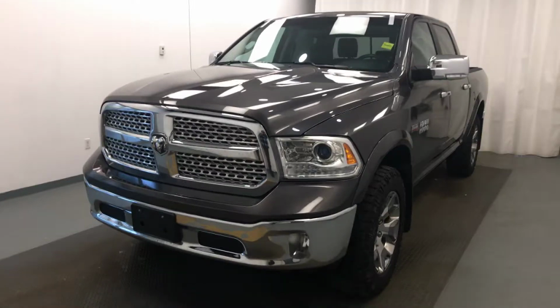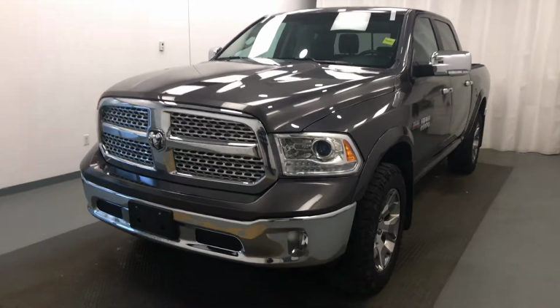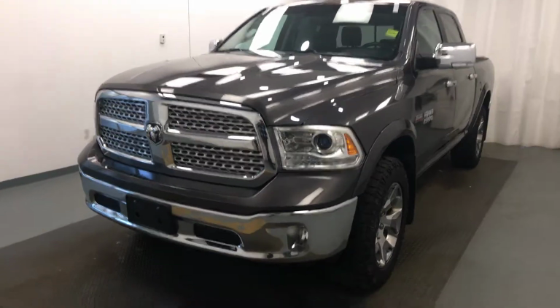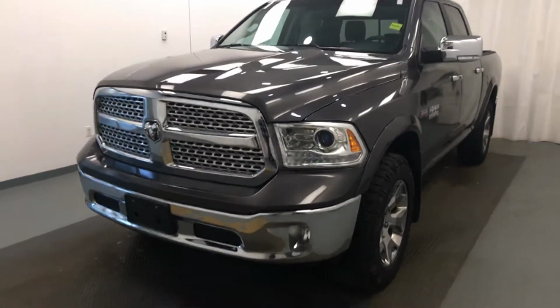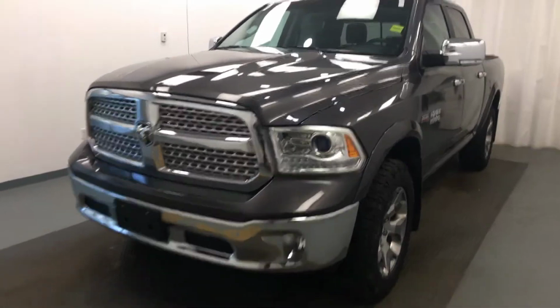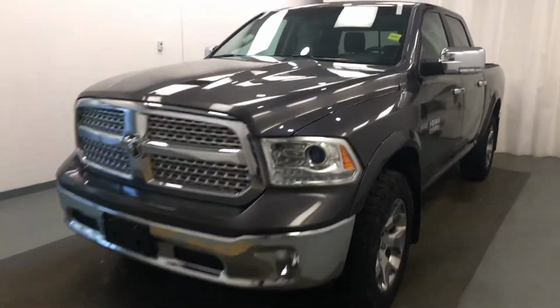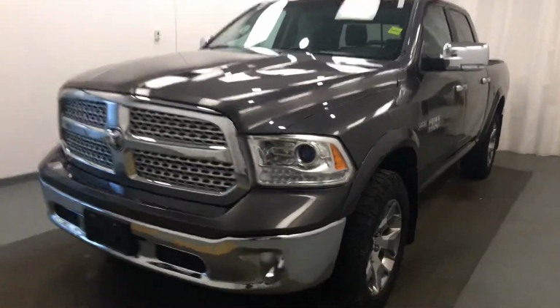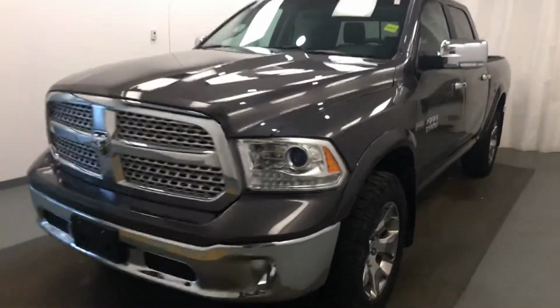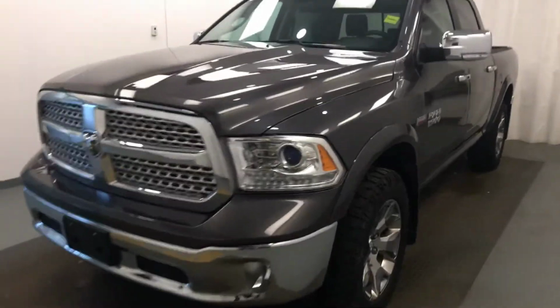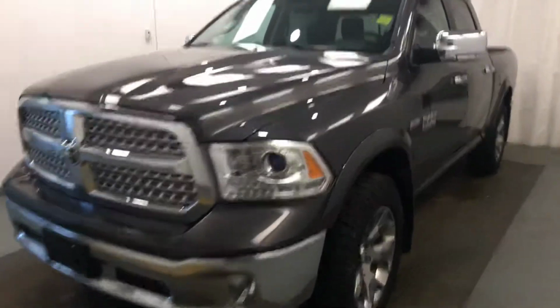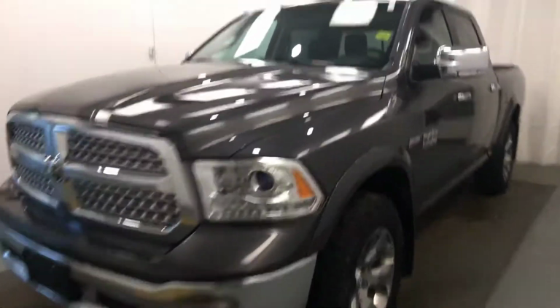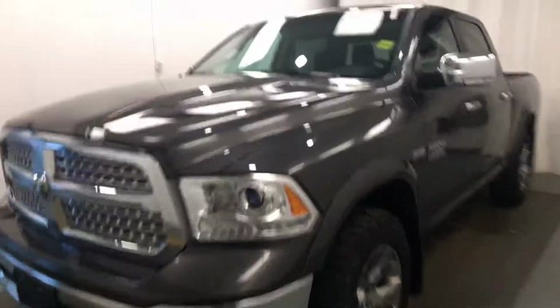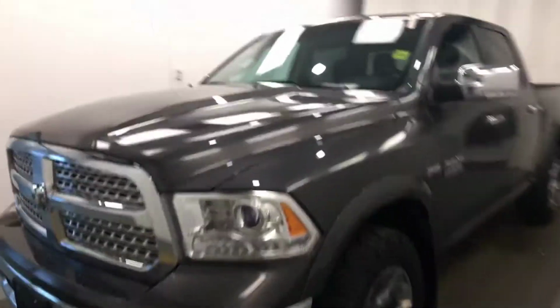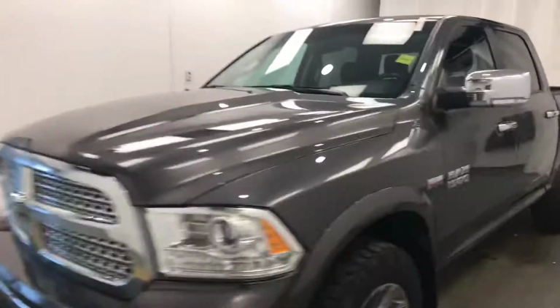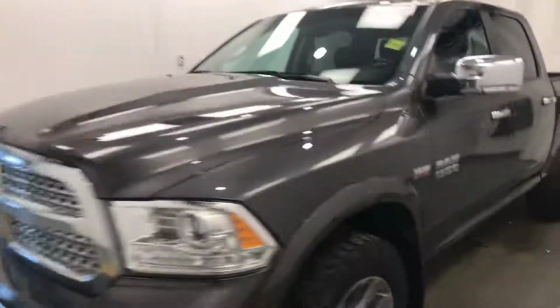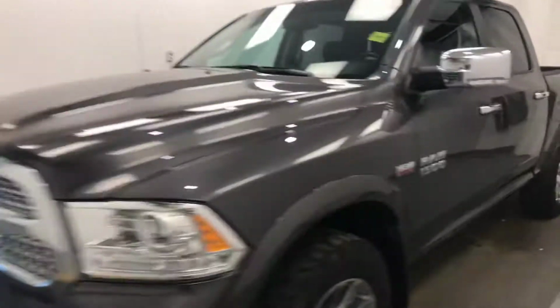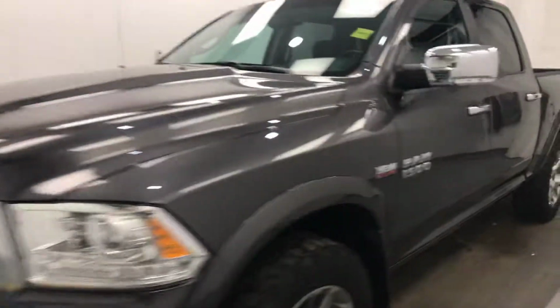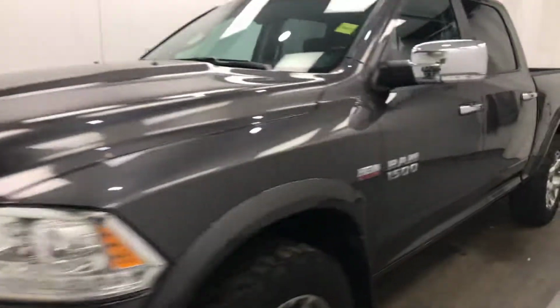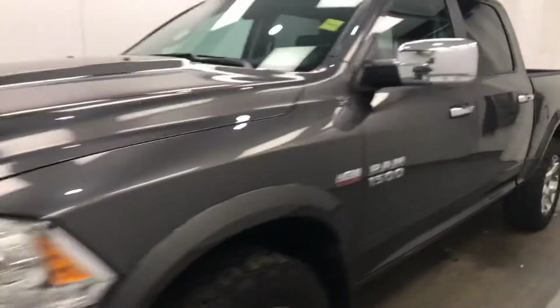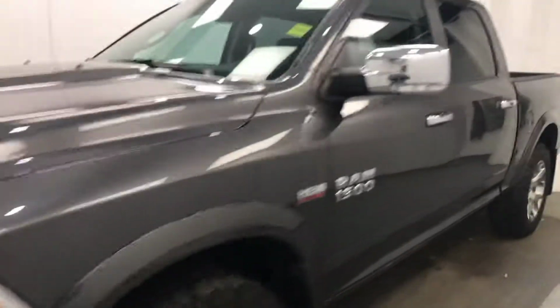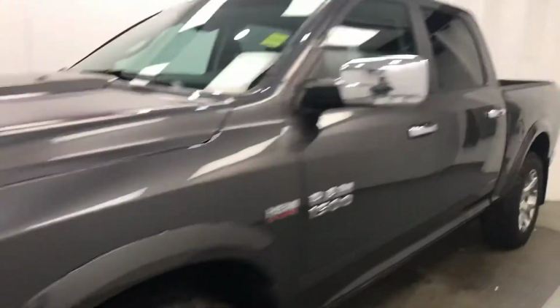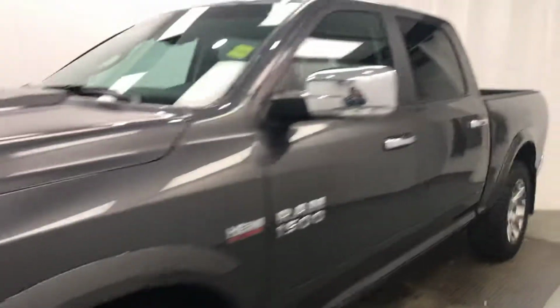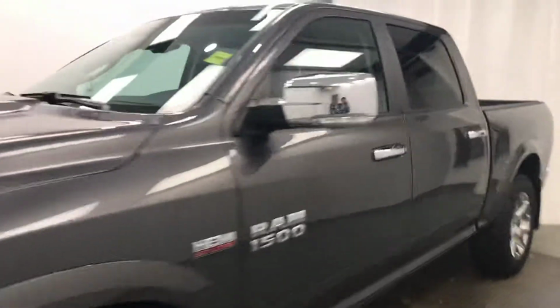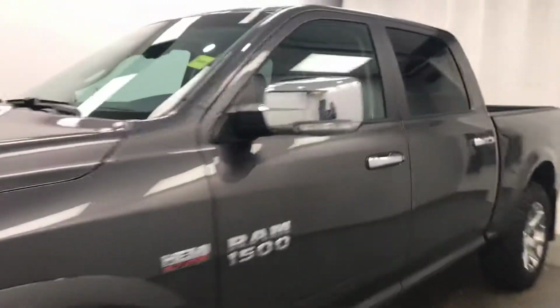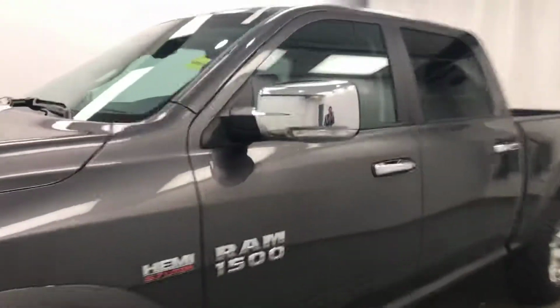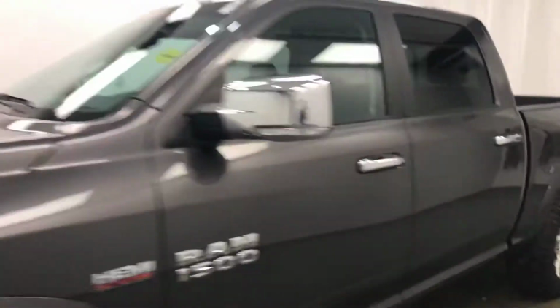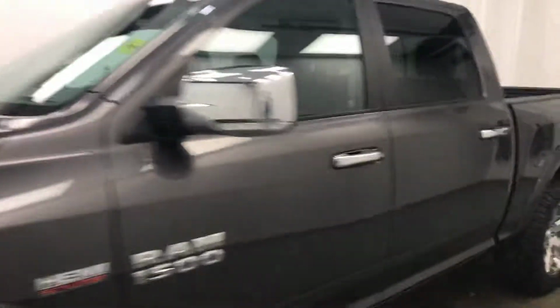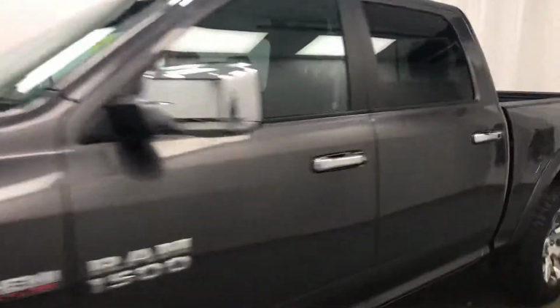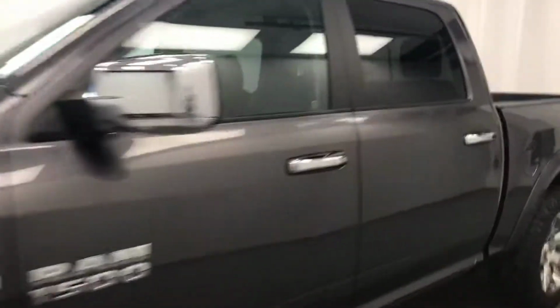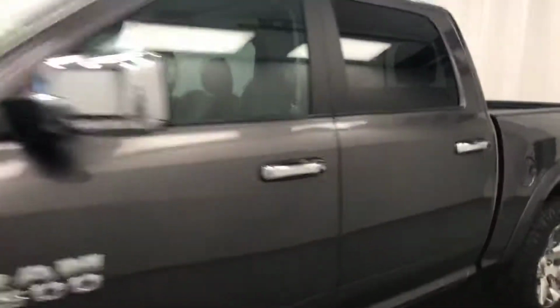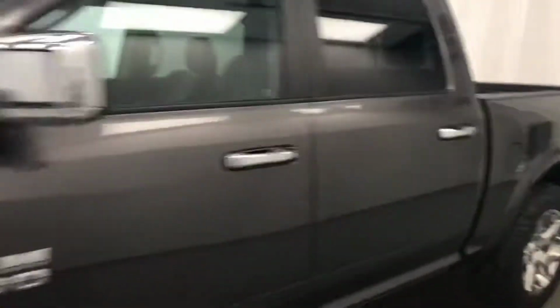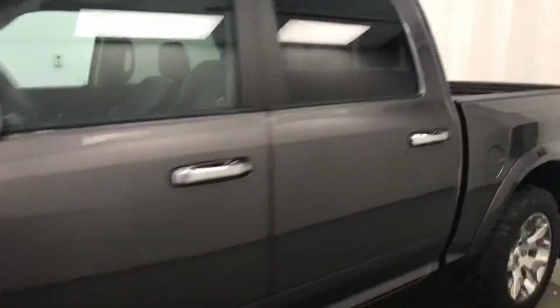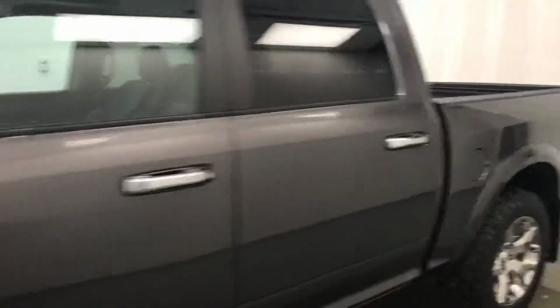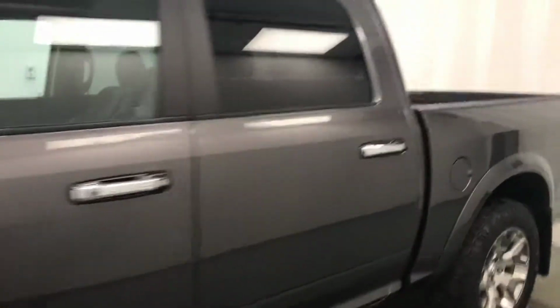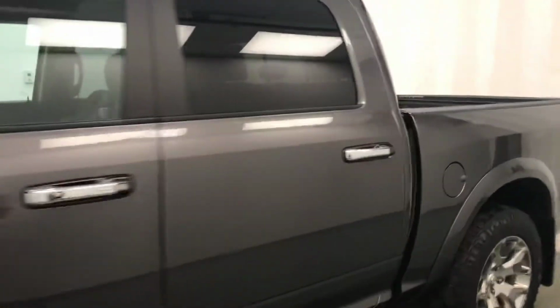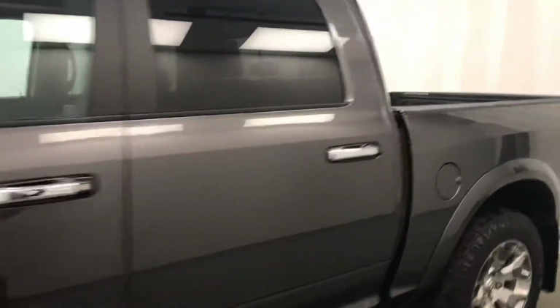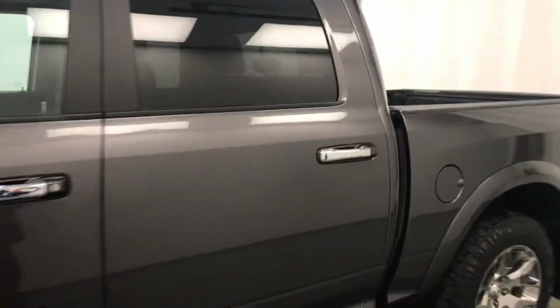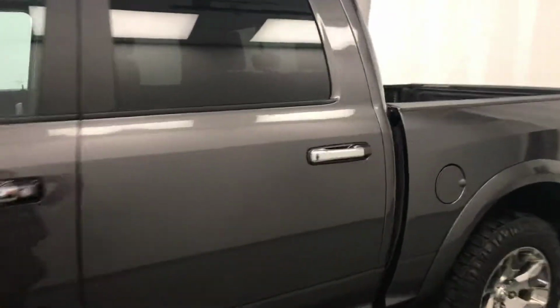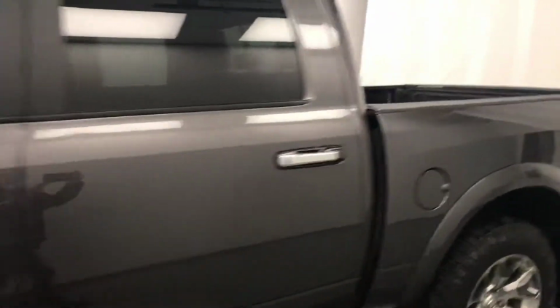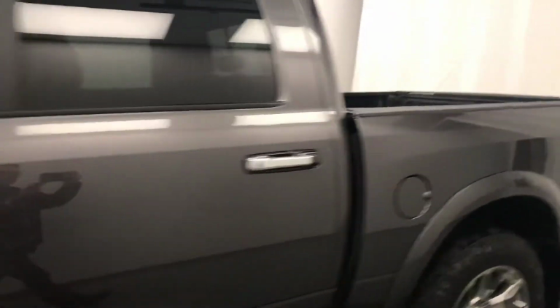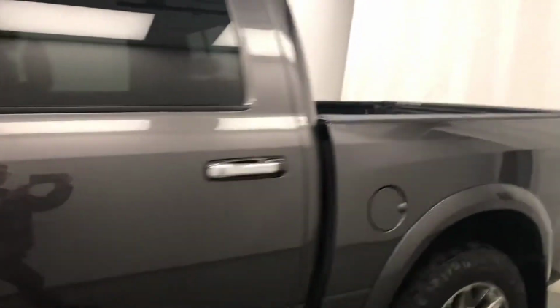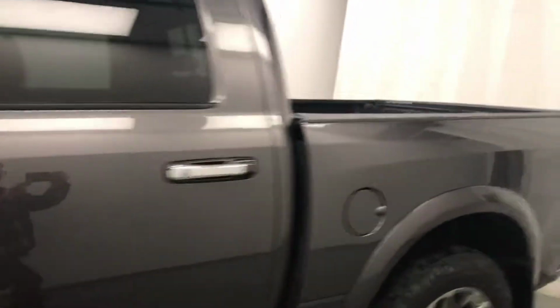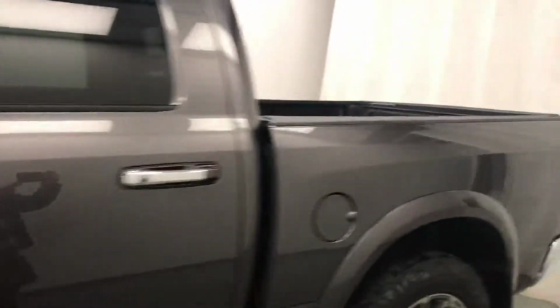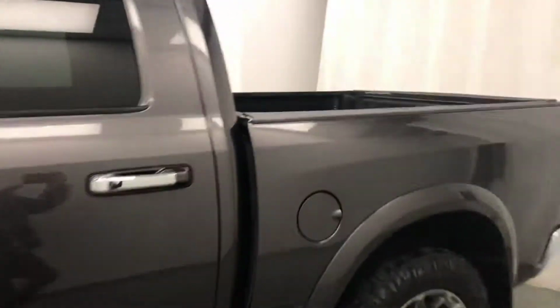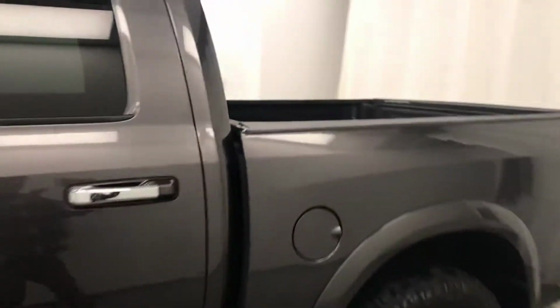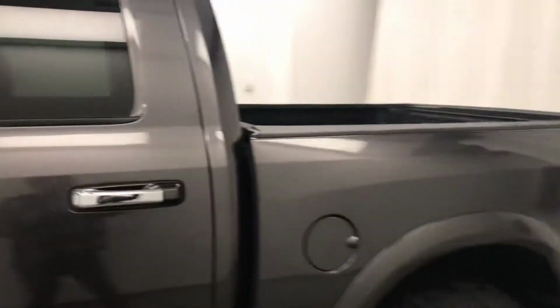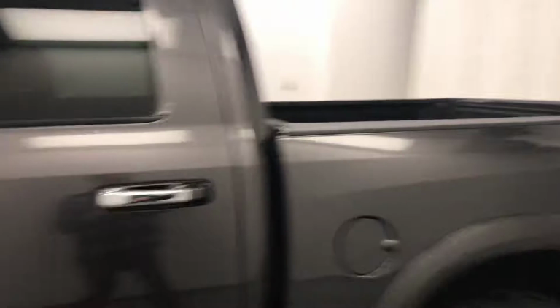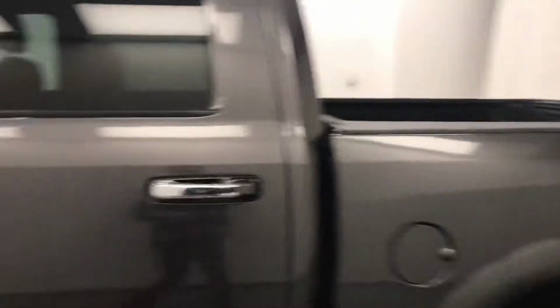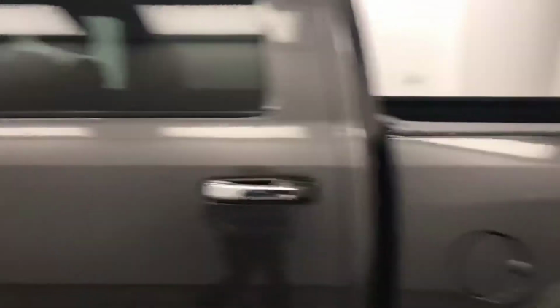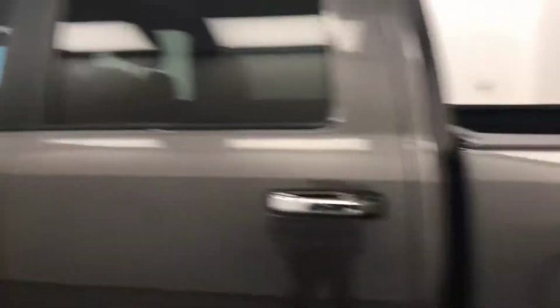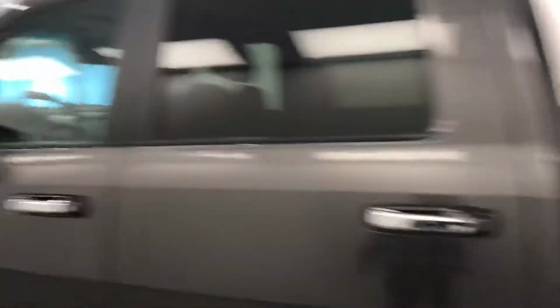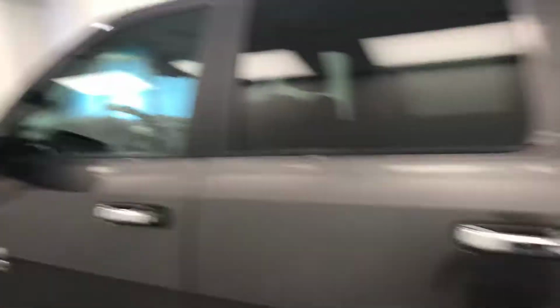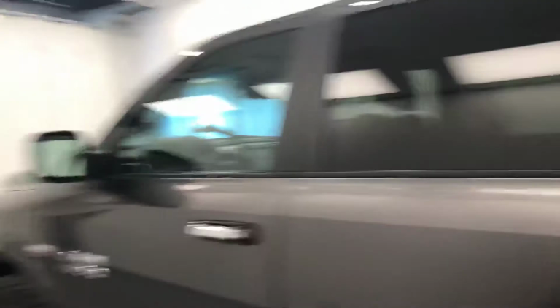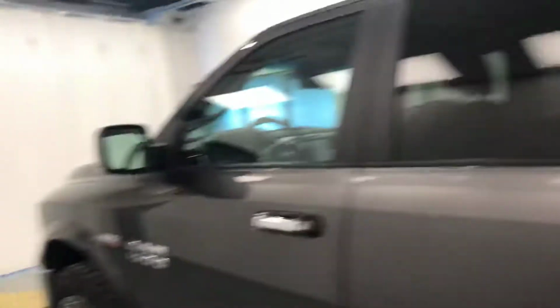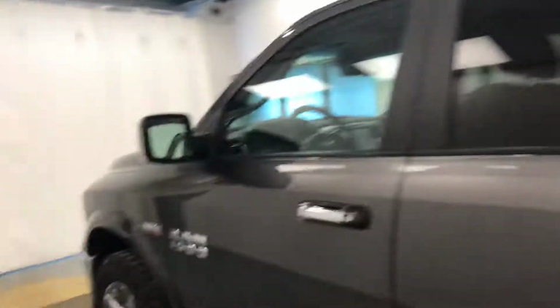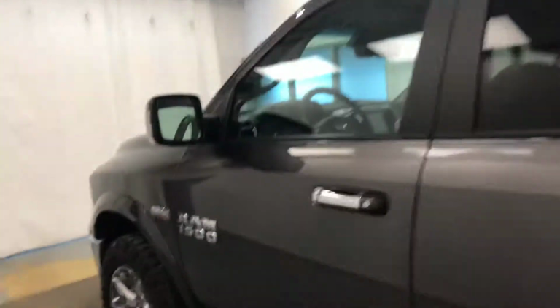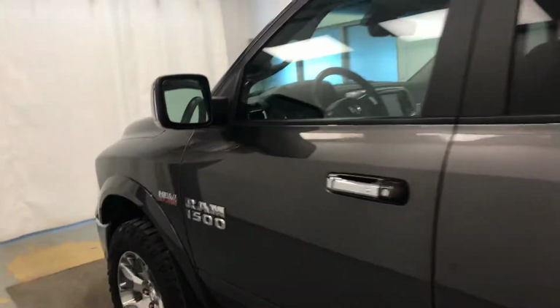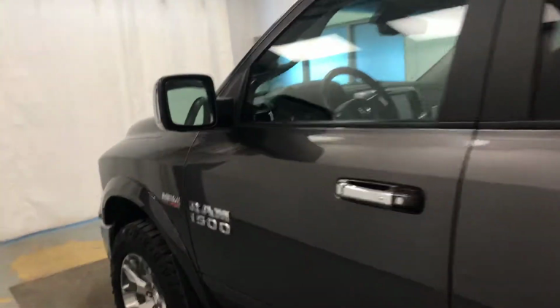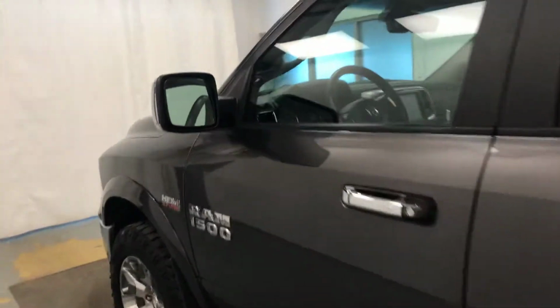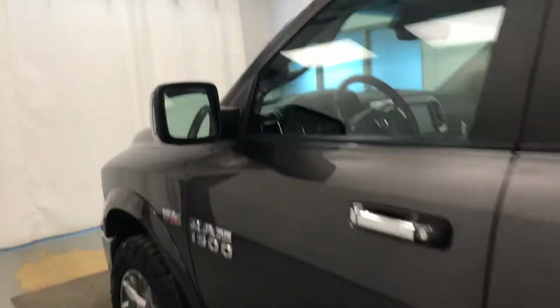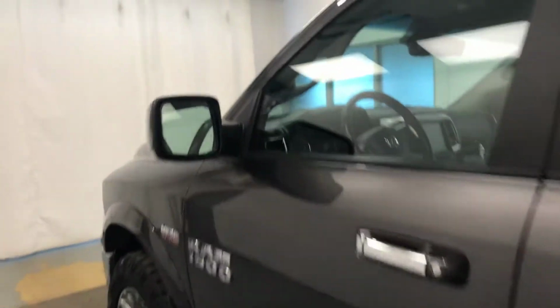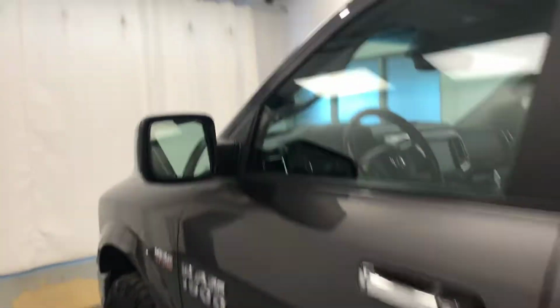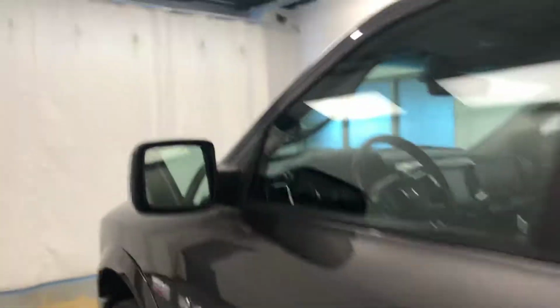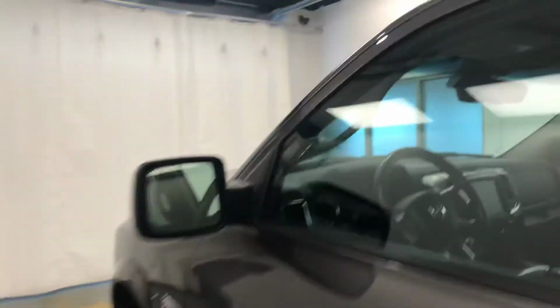Today we're viewing stock number 201-007 on a 2017 RAM 1500, and our exterior color is gray.